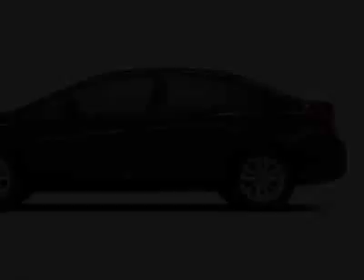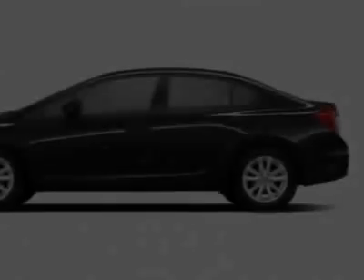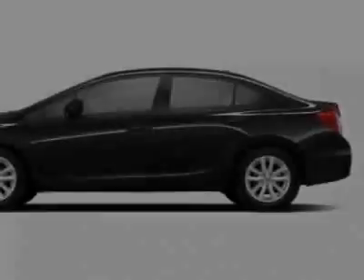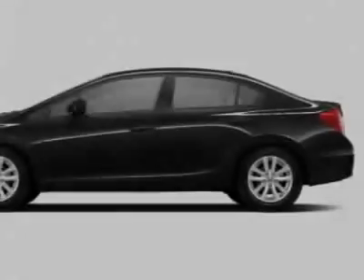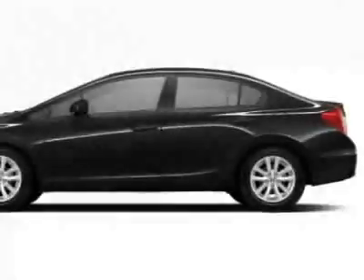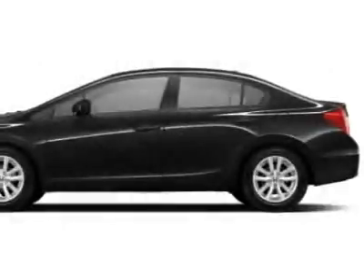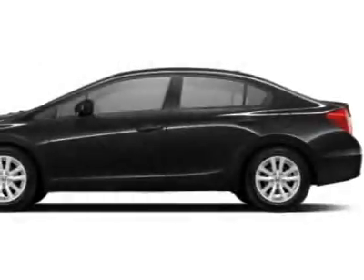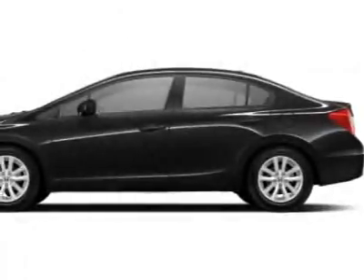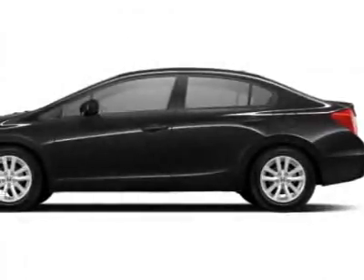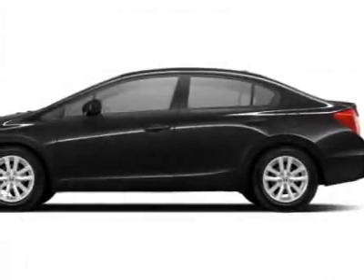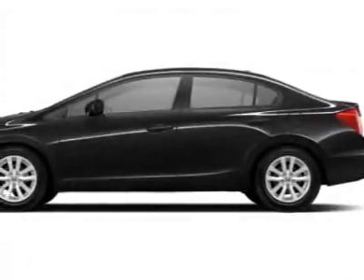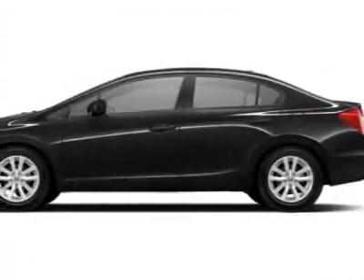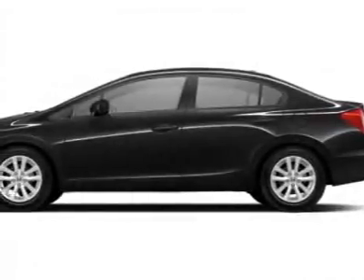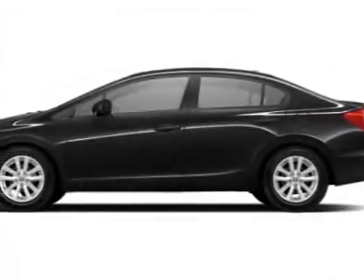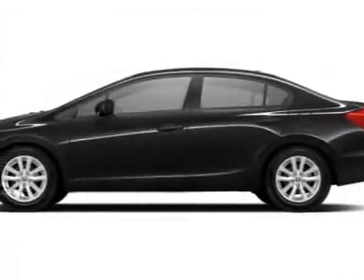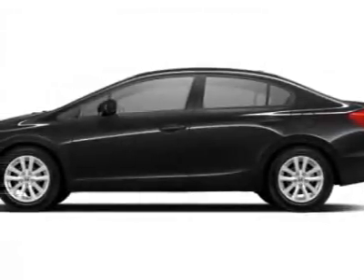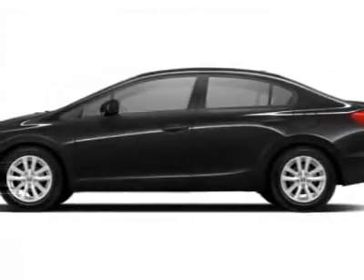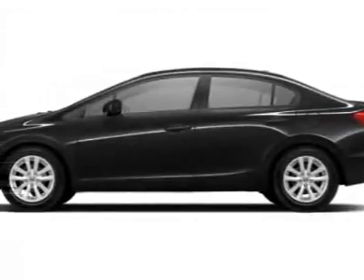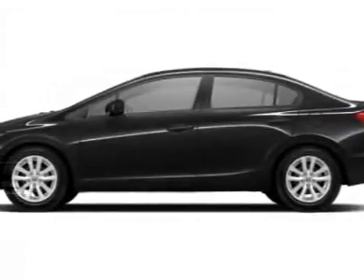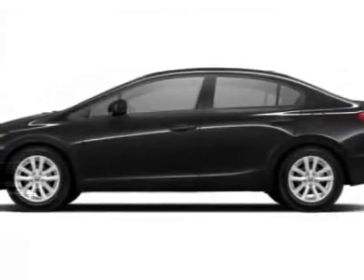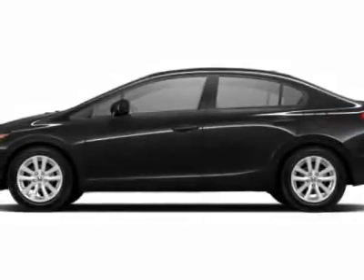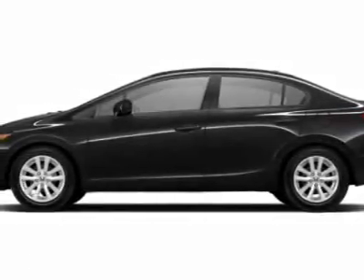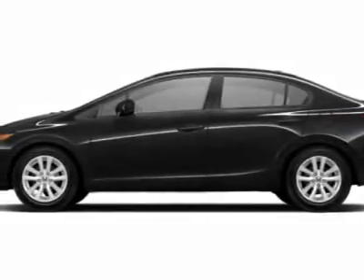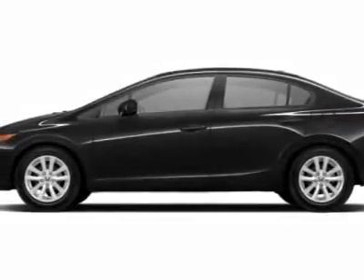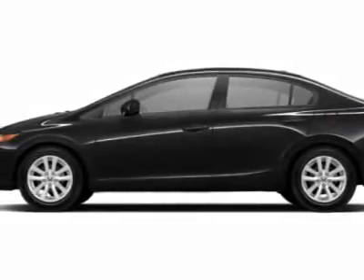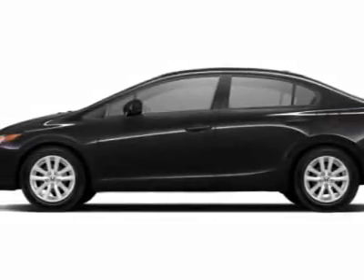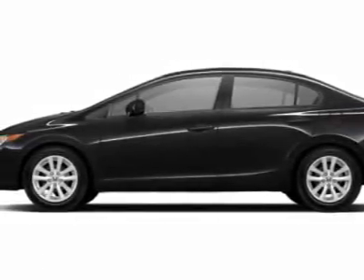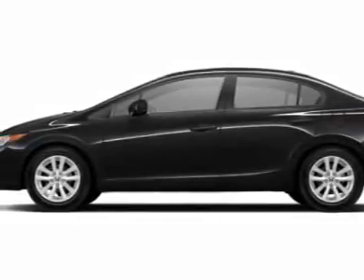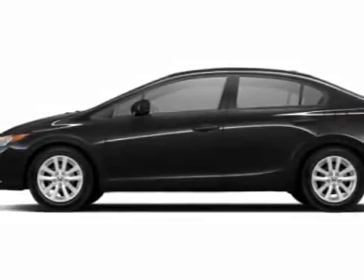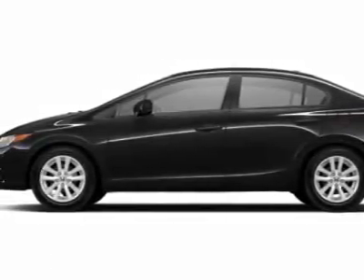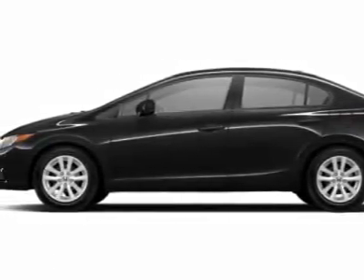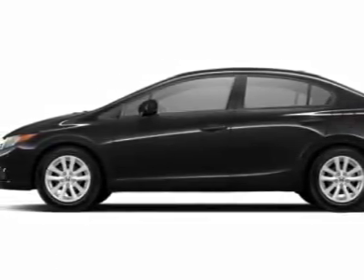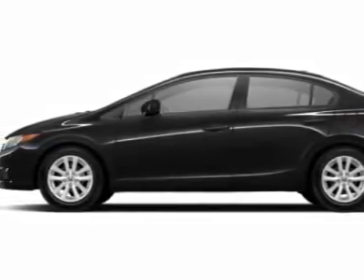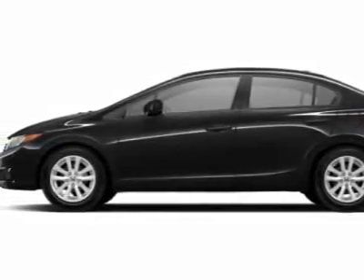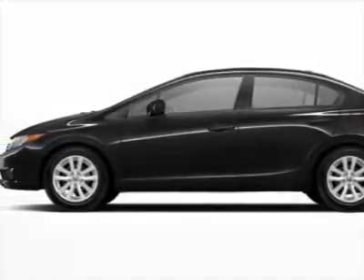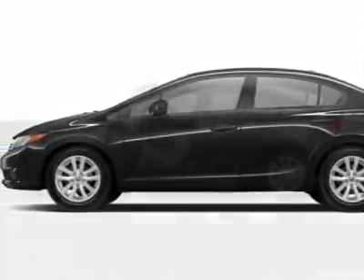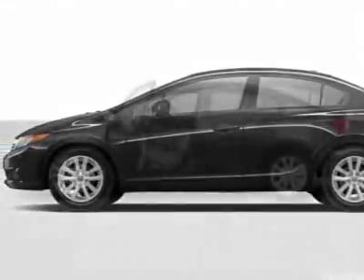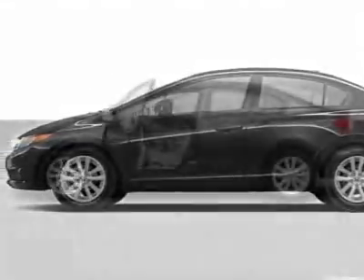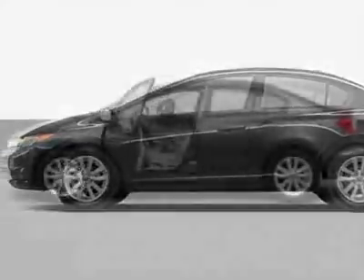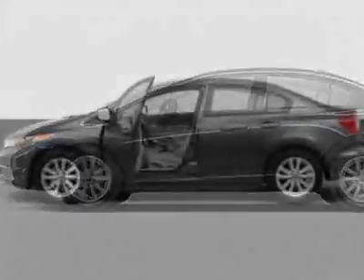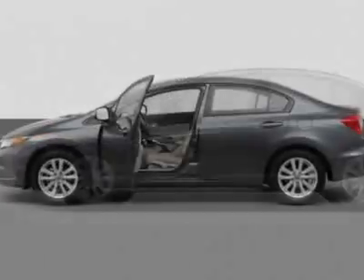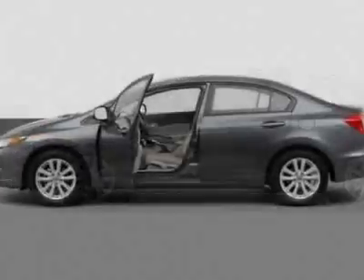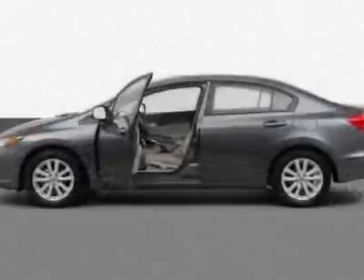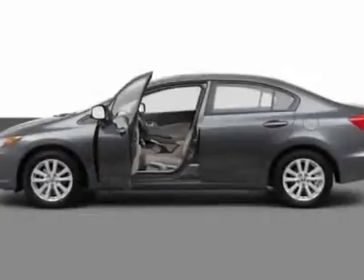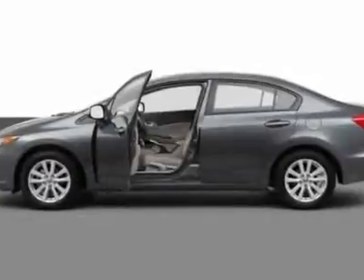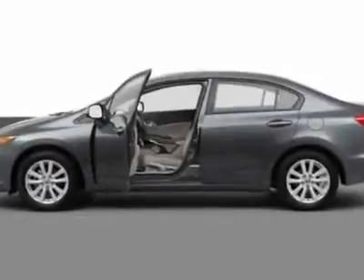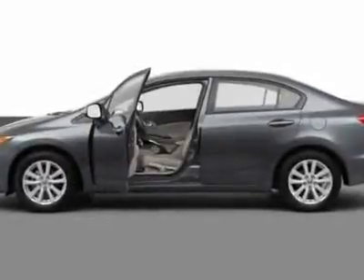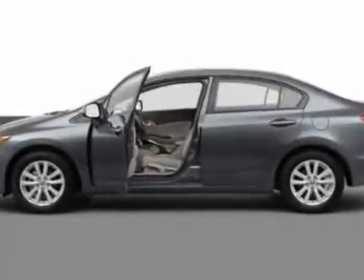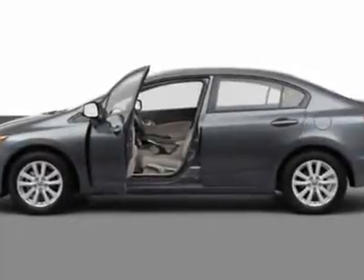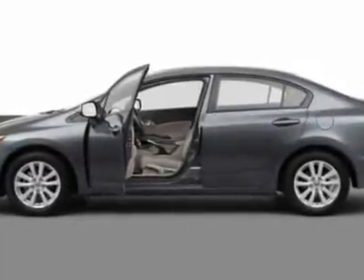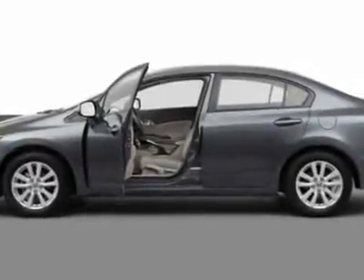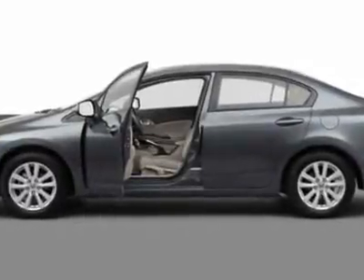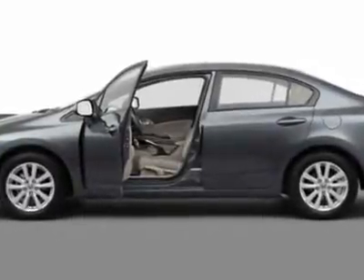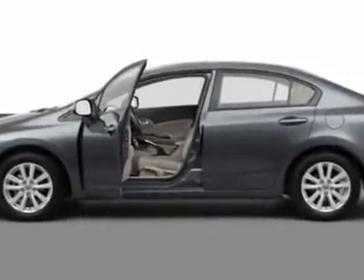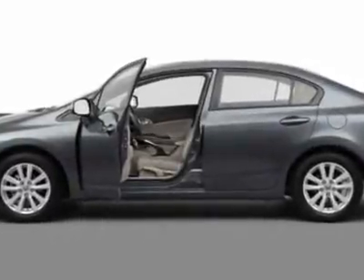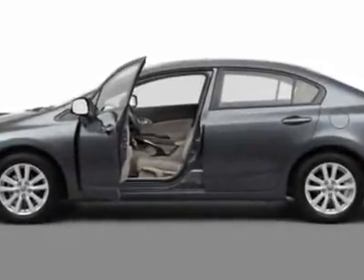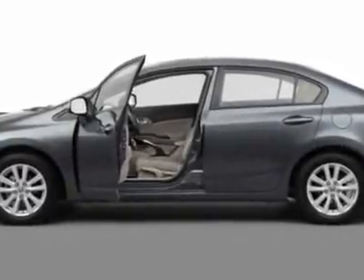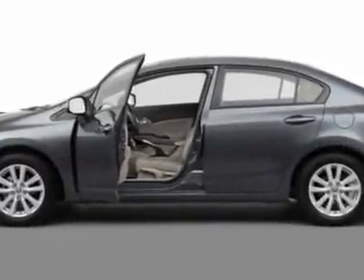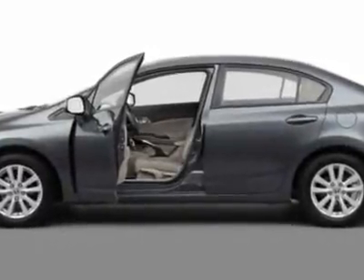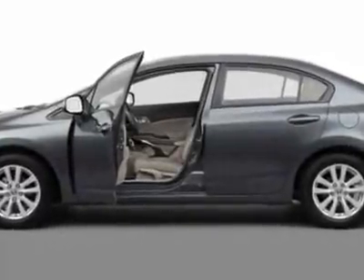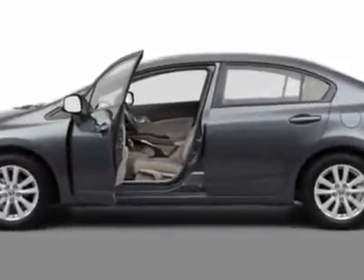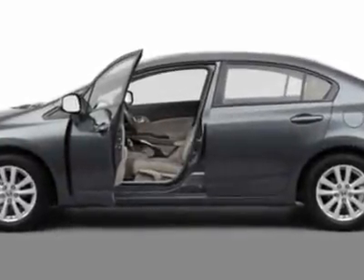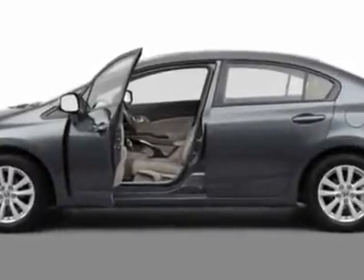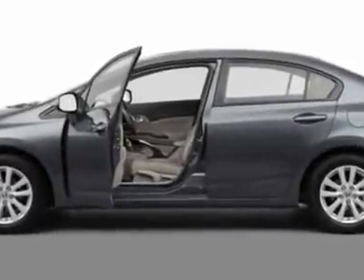Look at this new 2012 Honda Civic Sedan. For your protection, this vehicle has a full factory warranty.